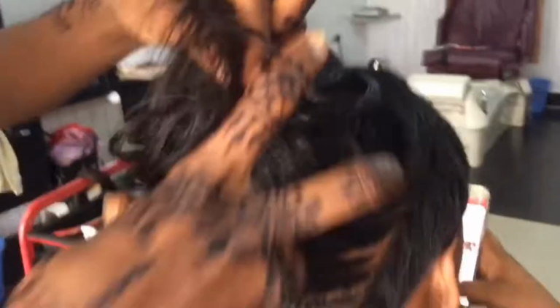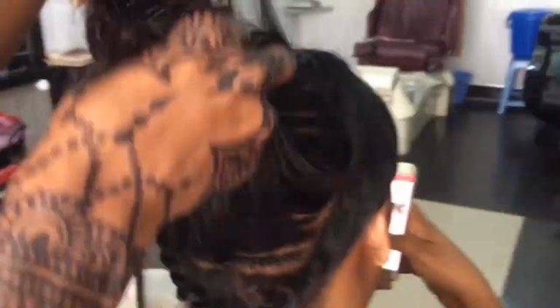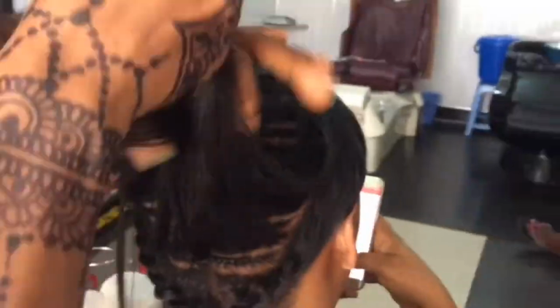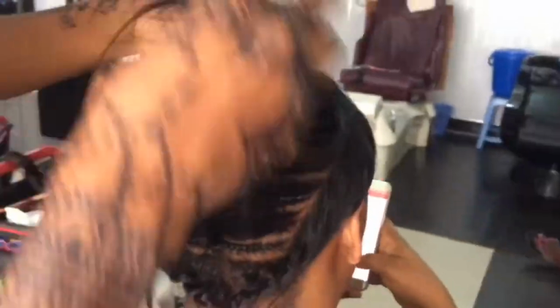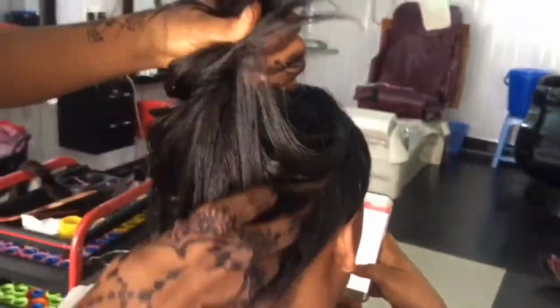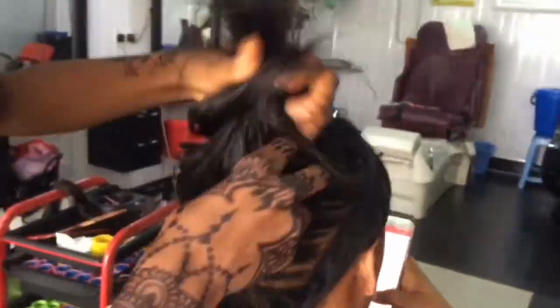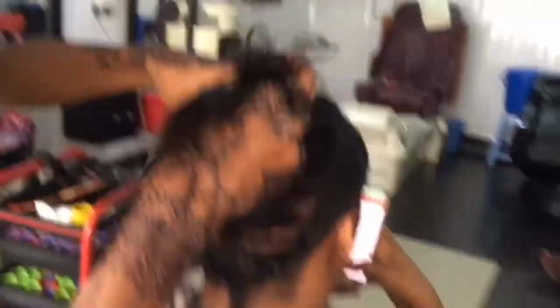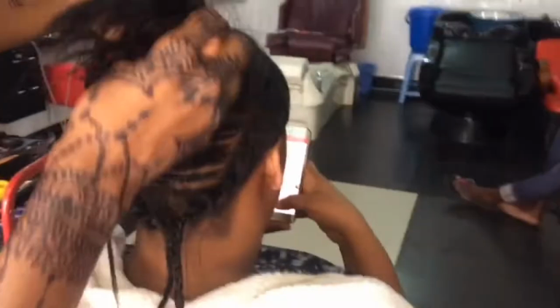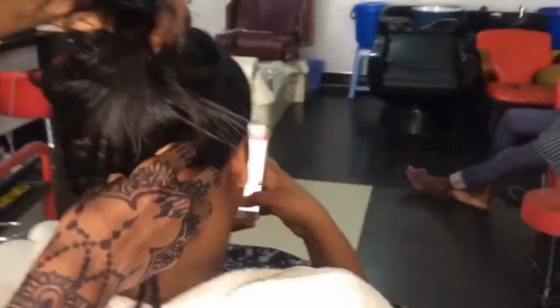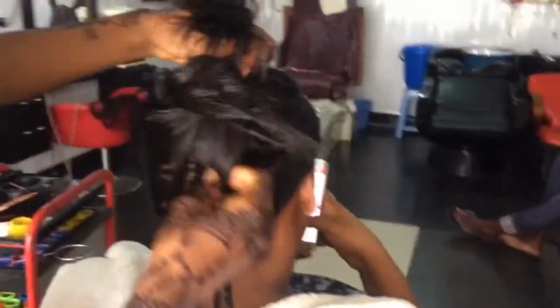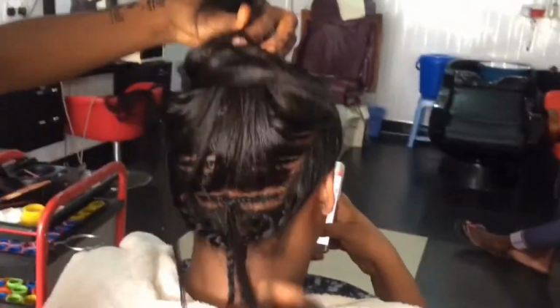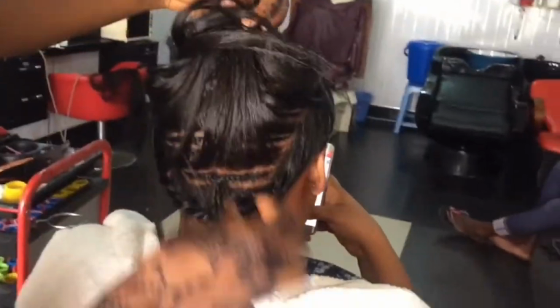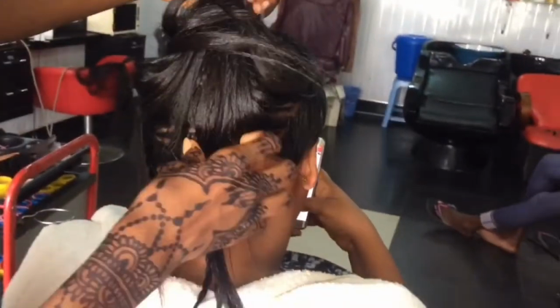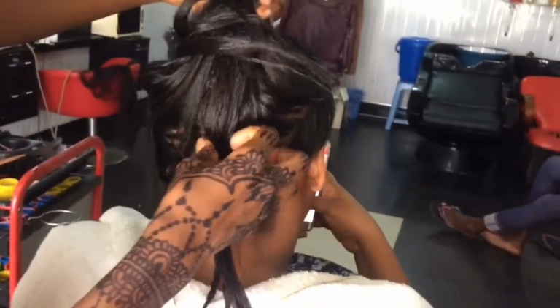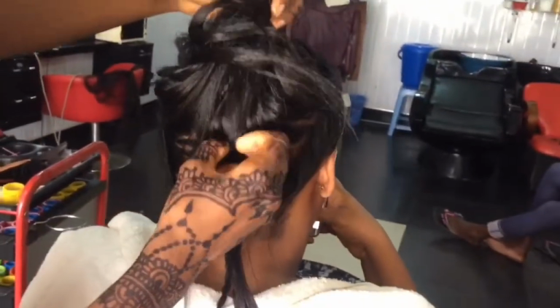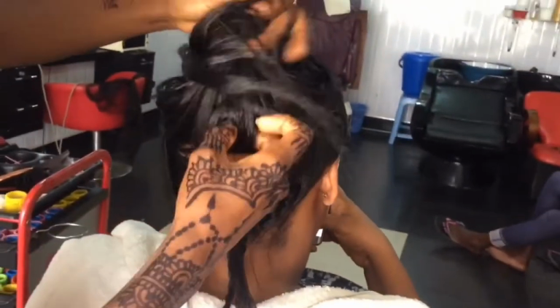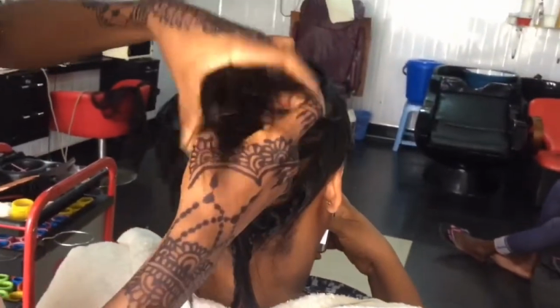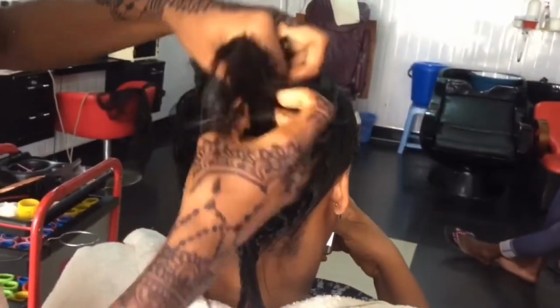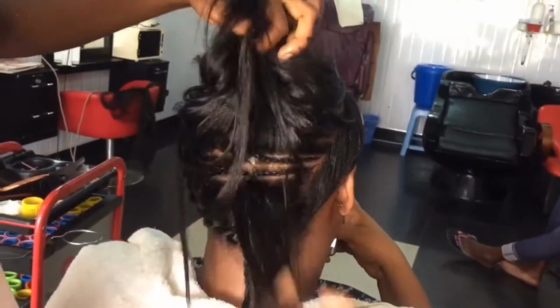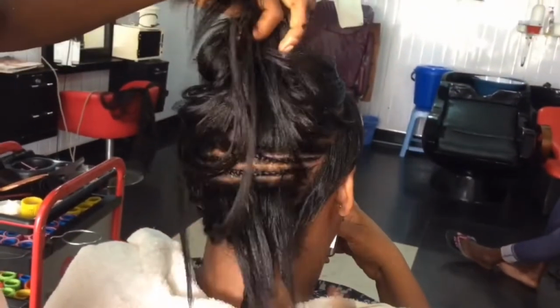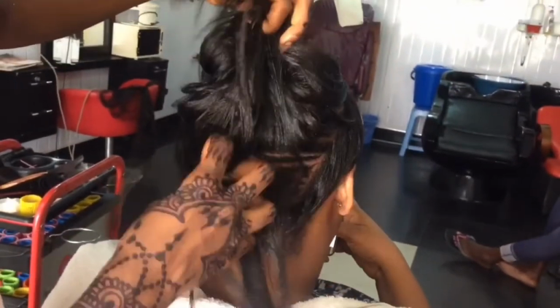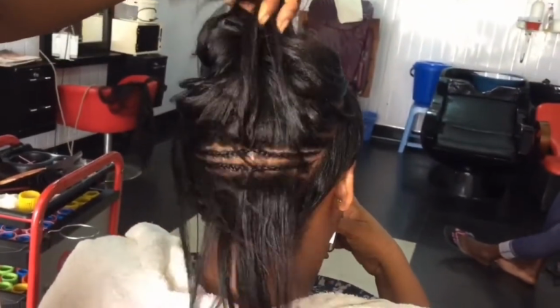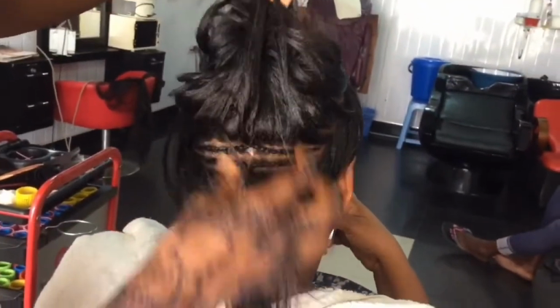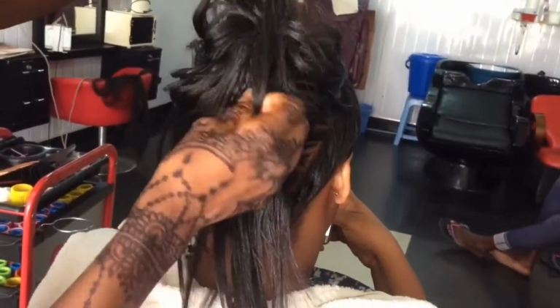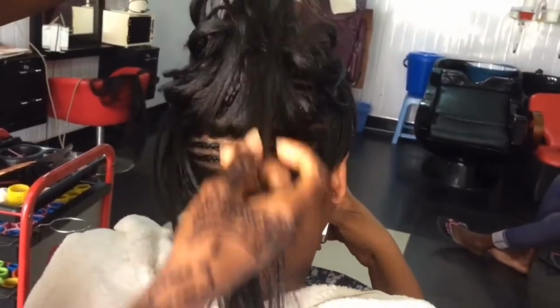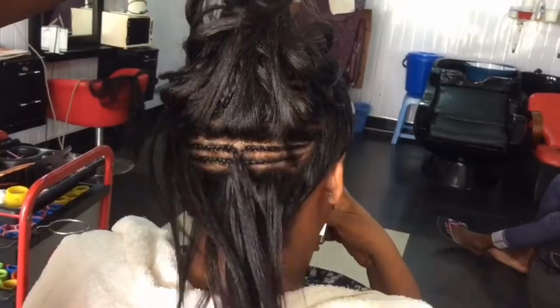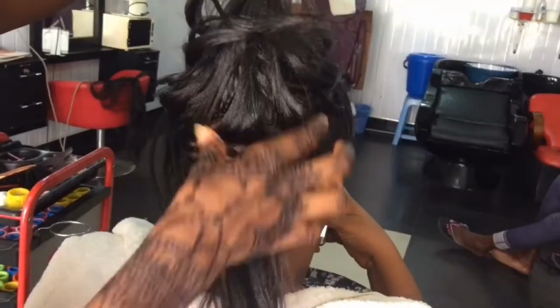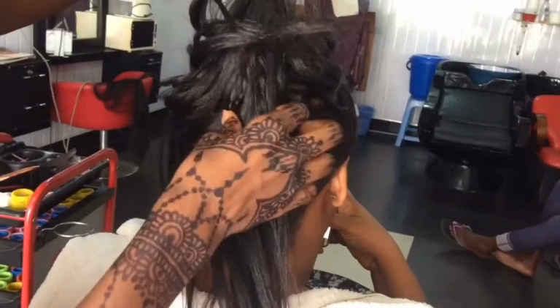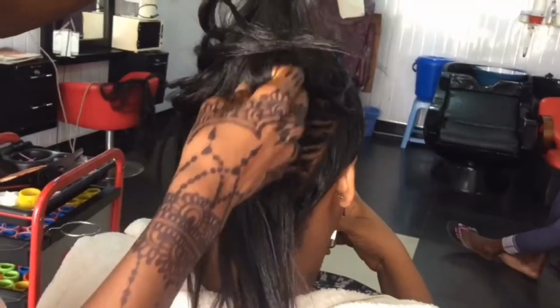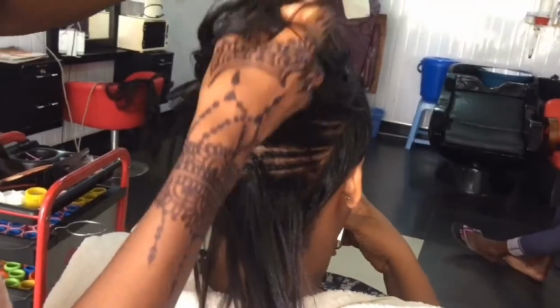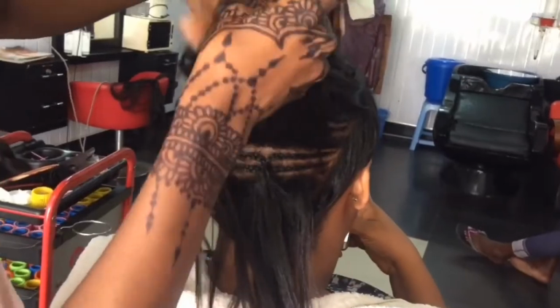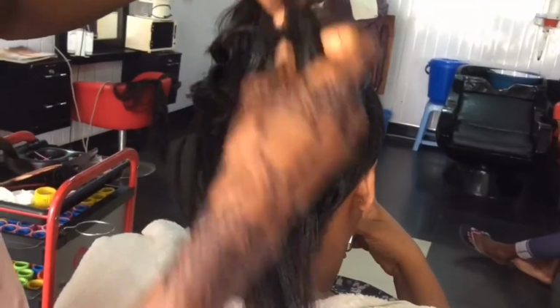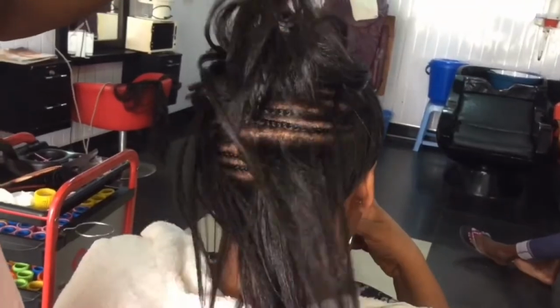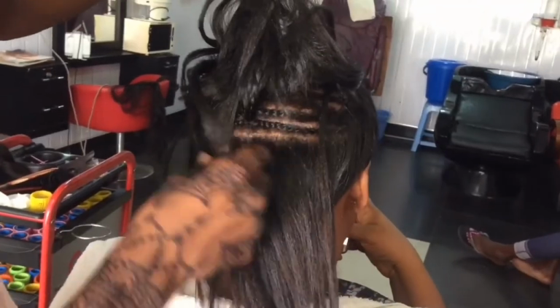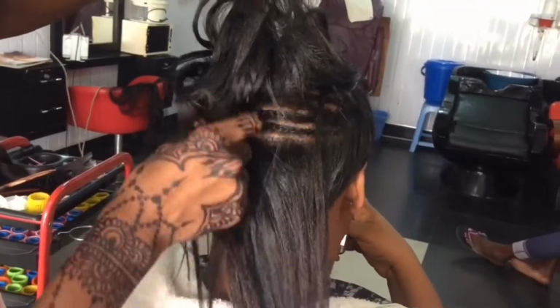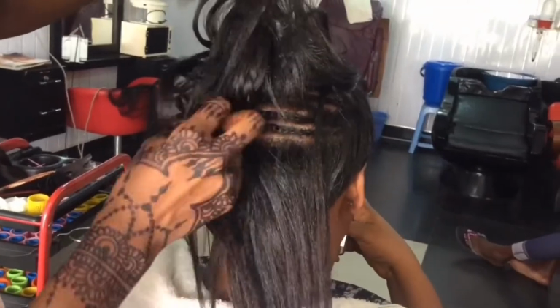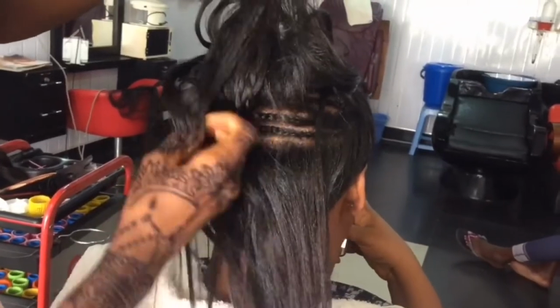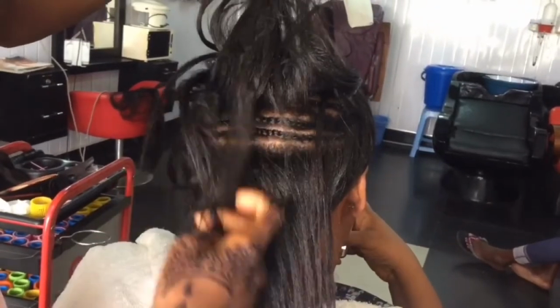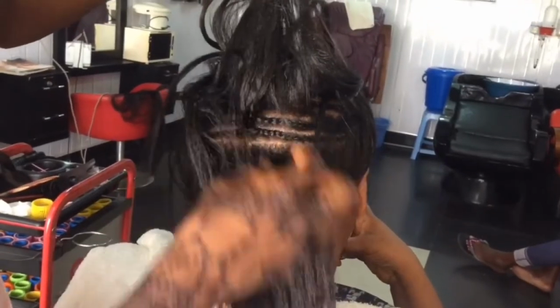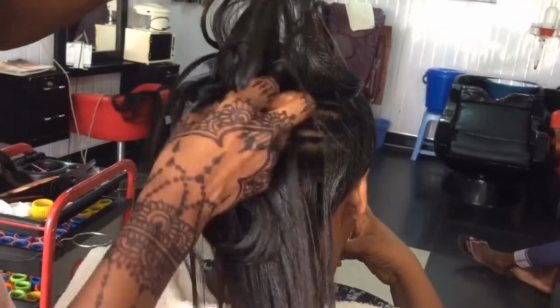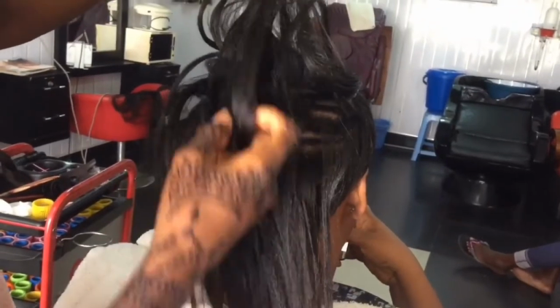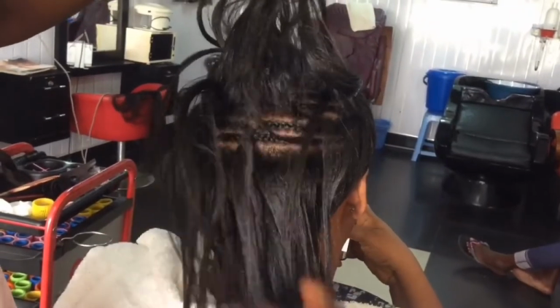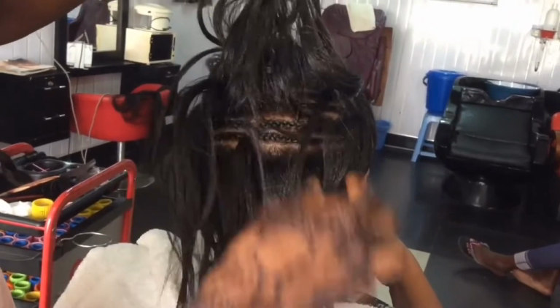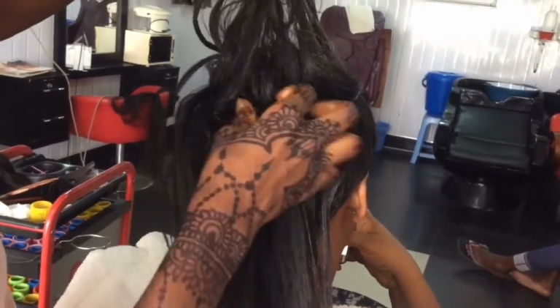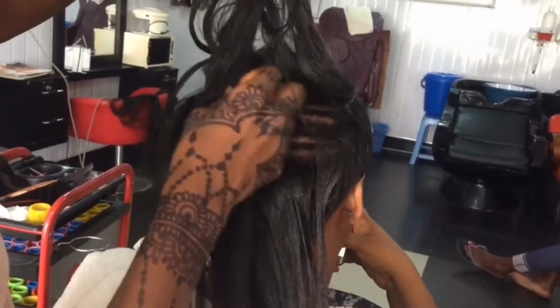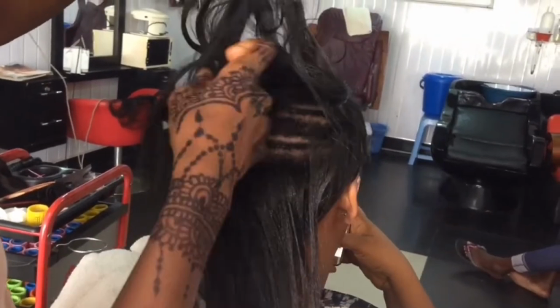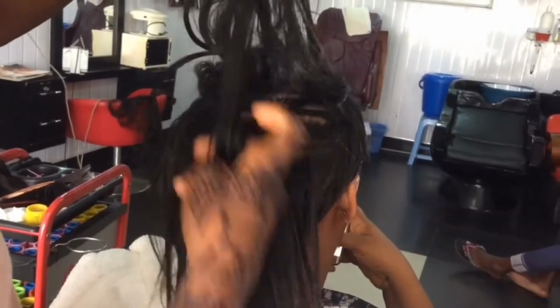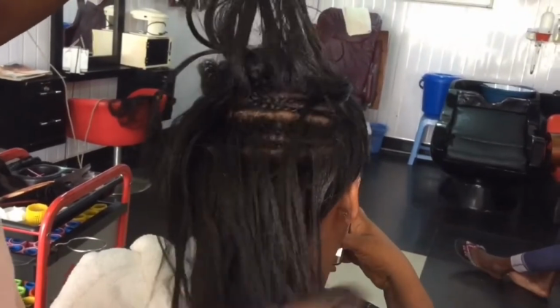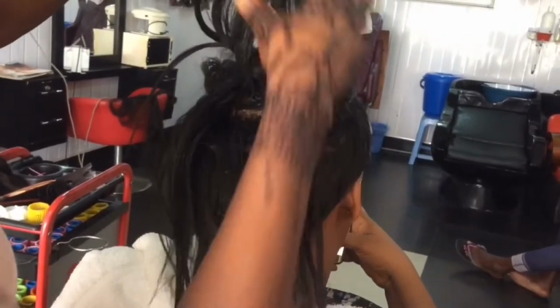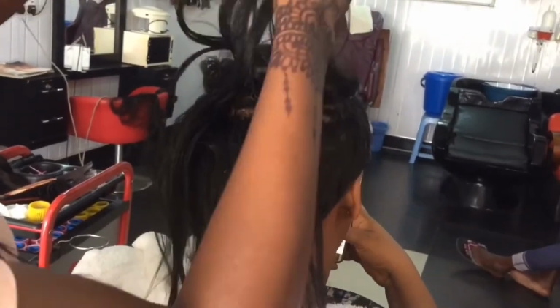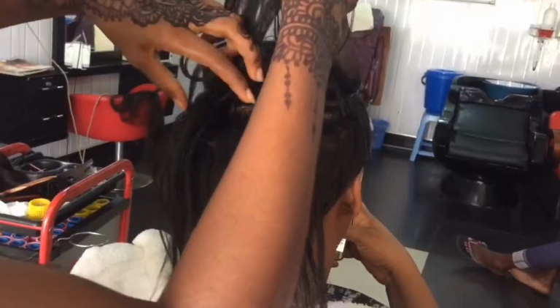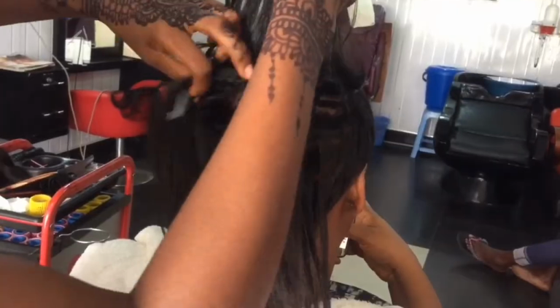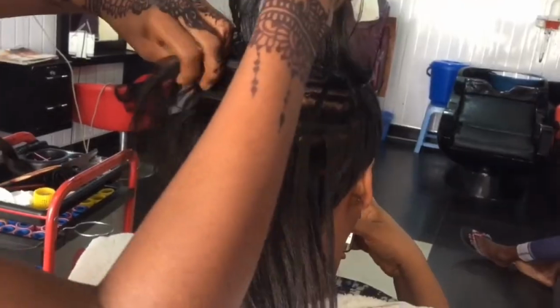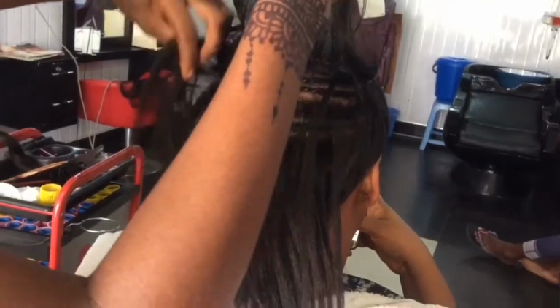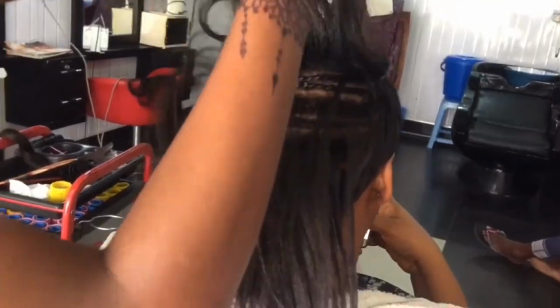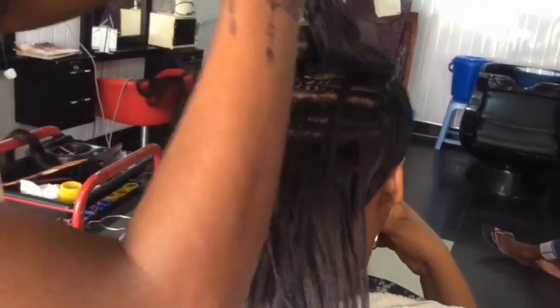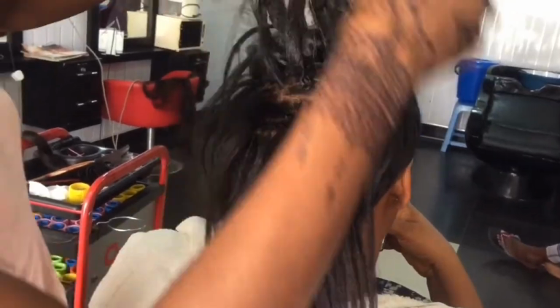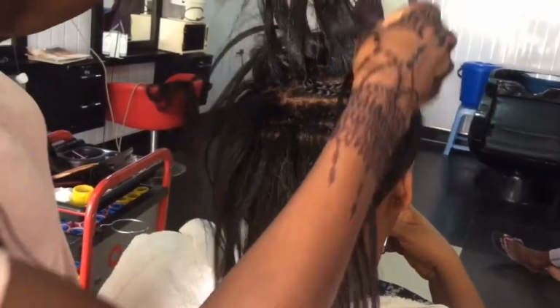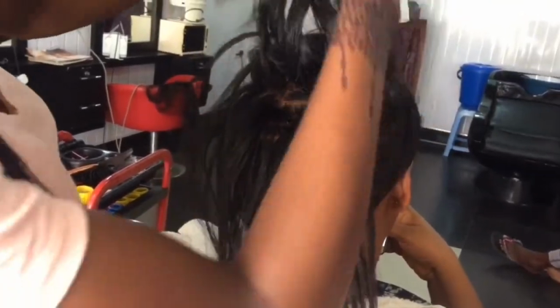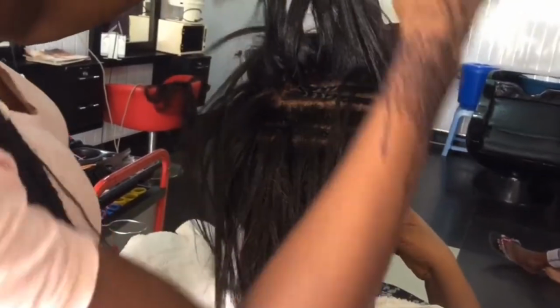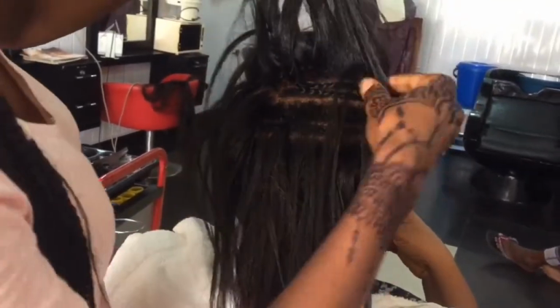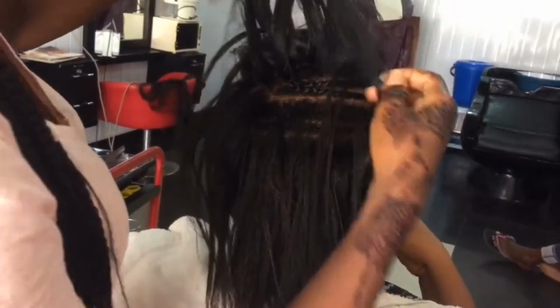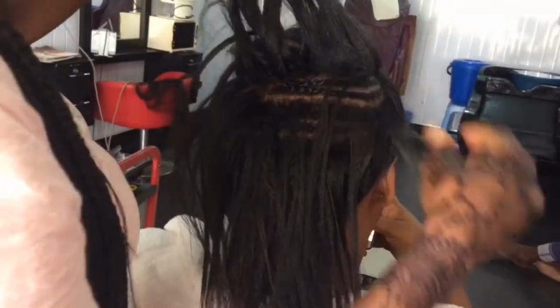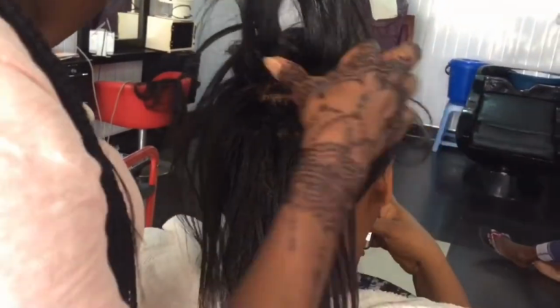Done with the cornrow braids — look at that. Now let's get started with the sewing.